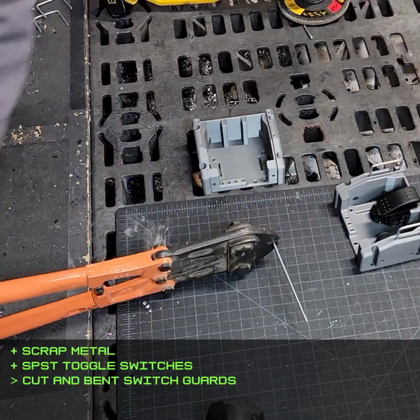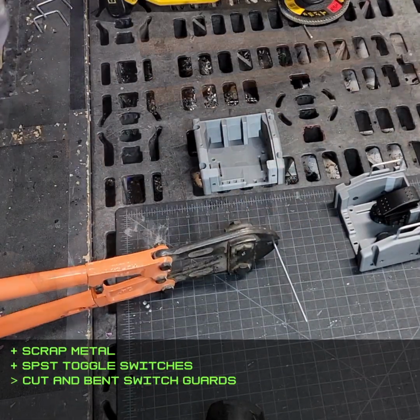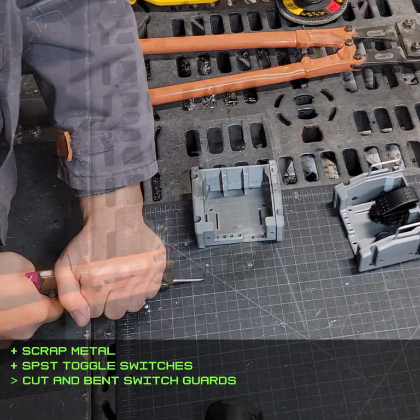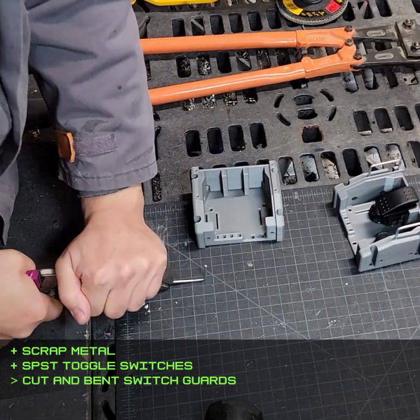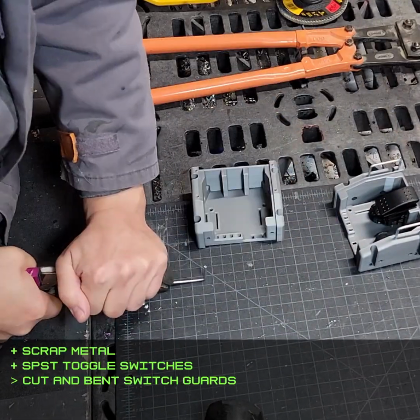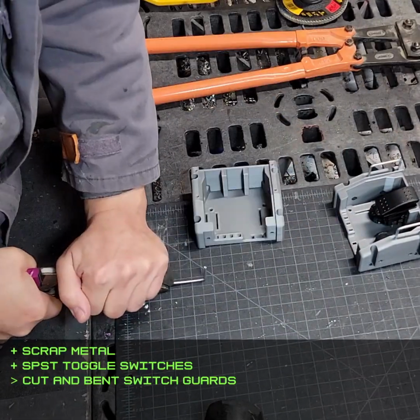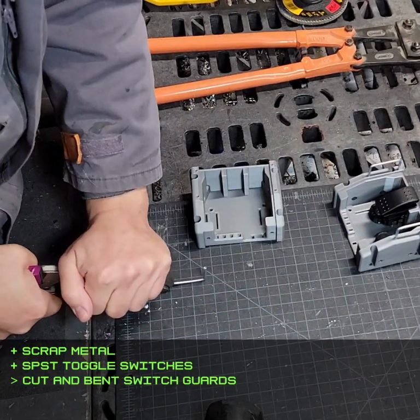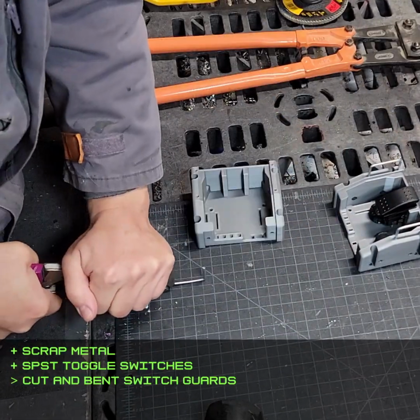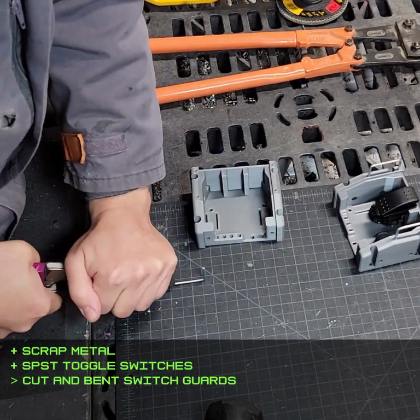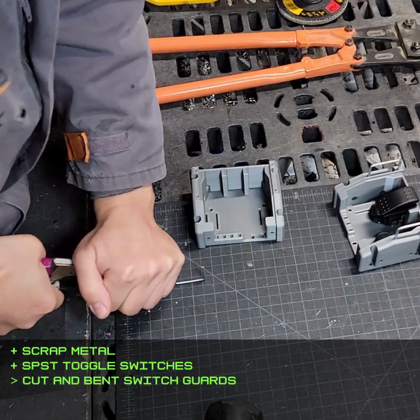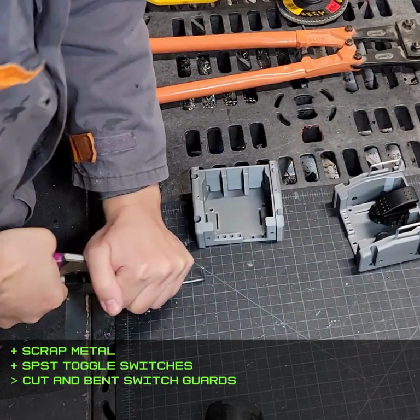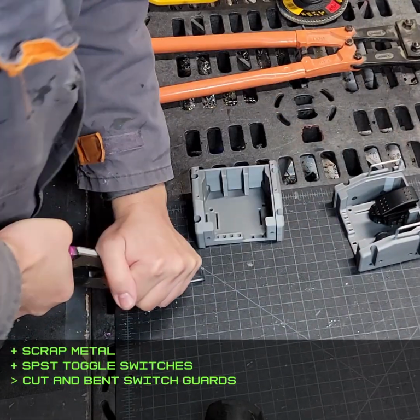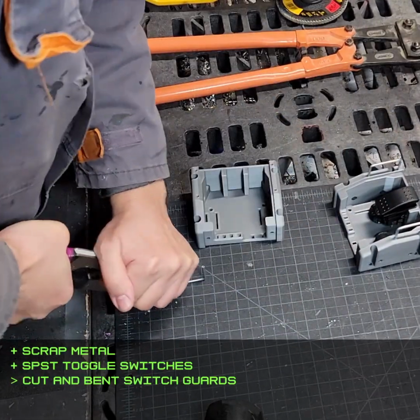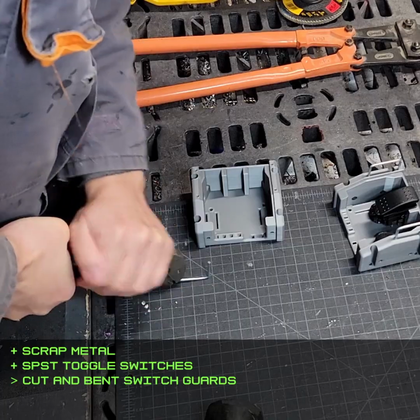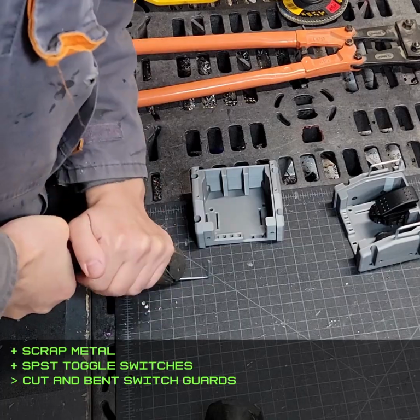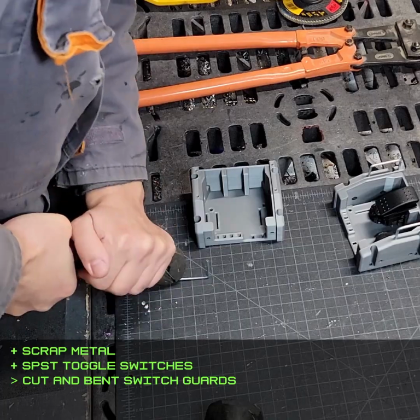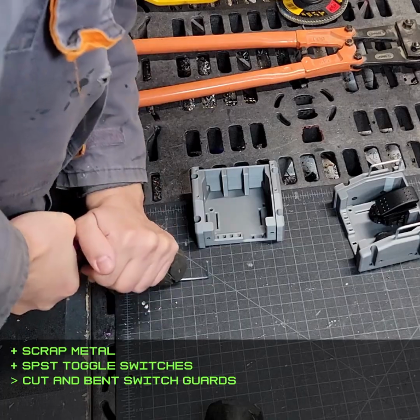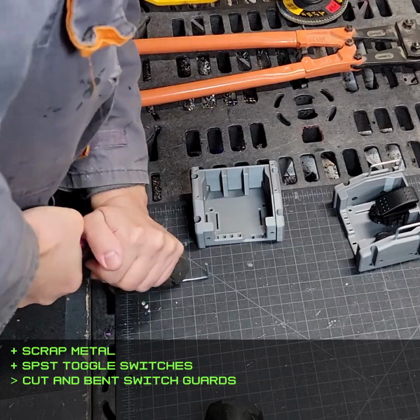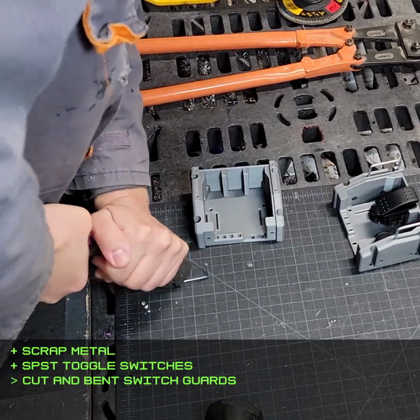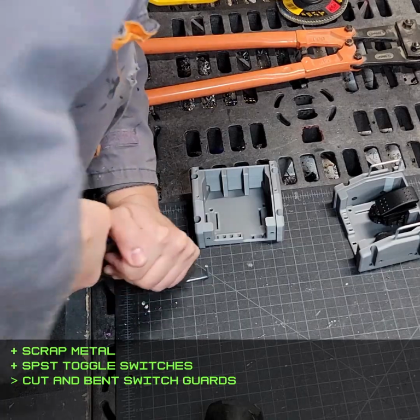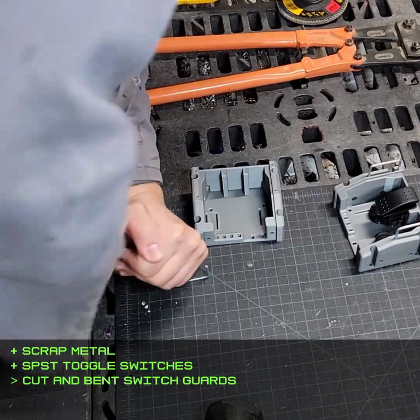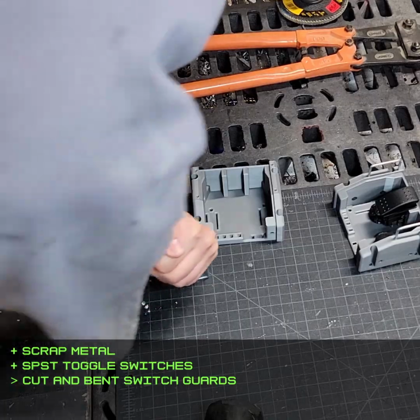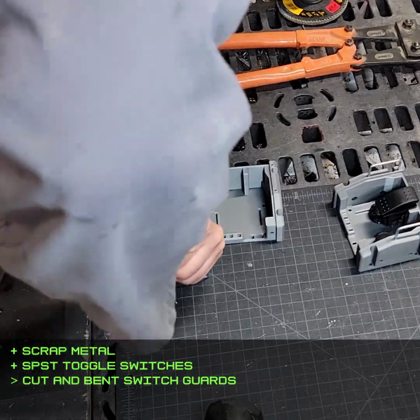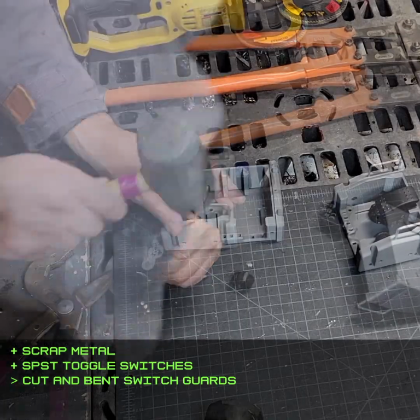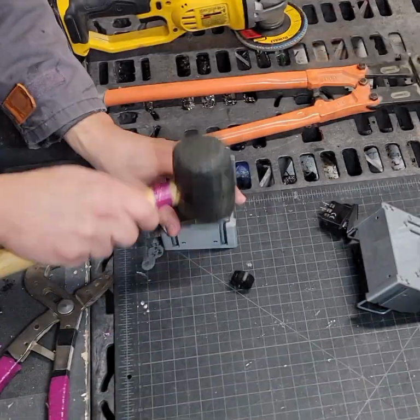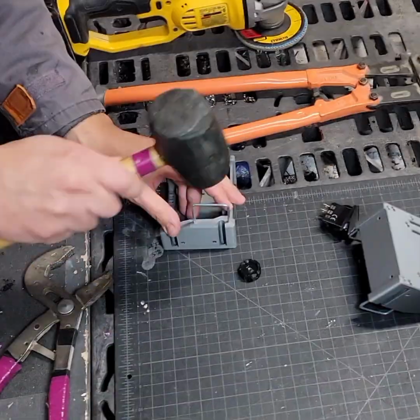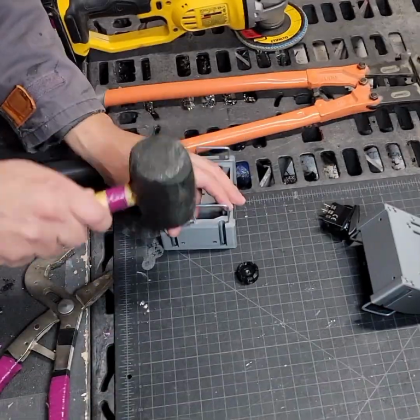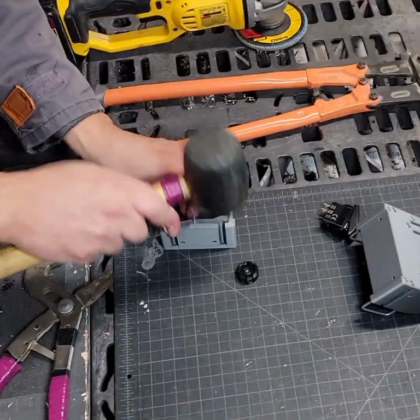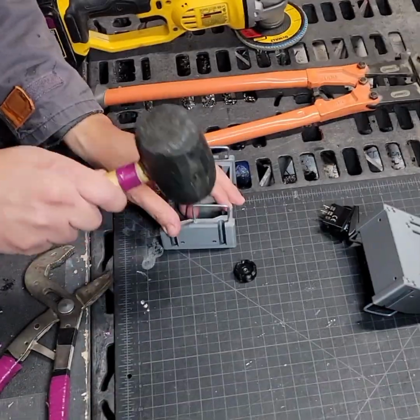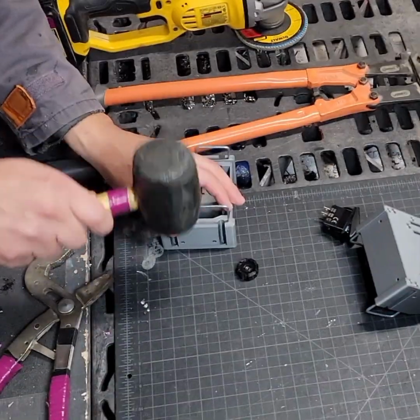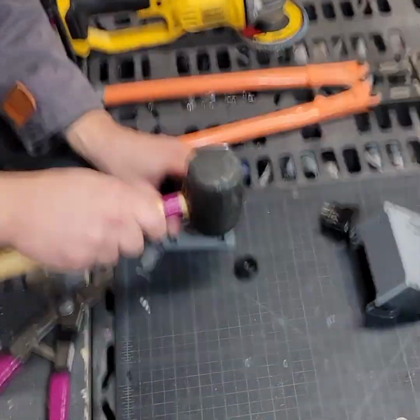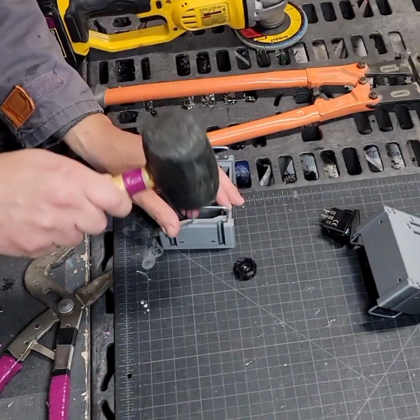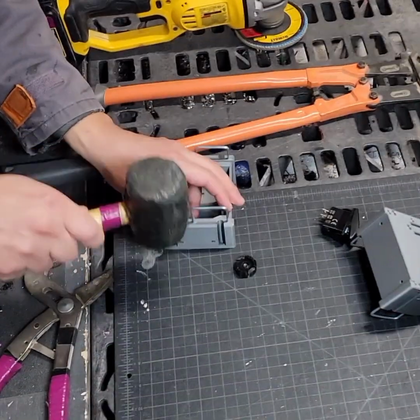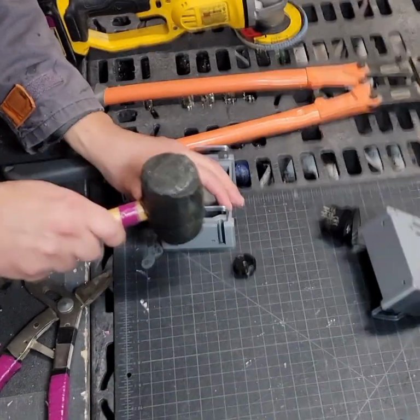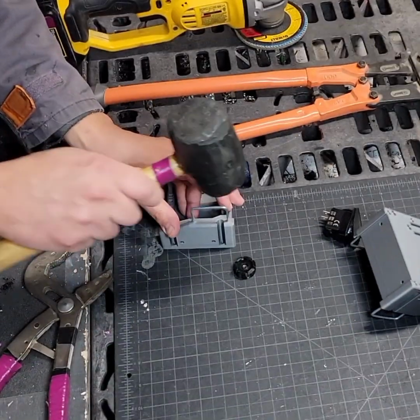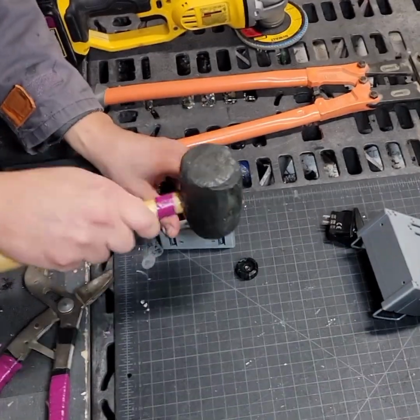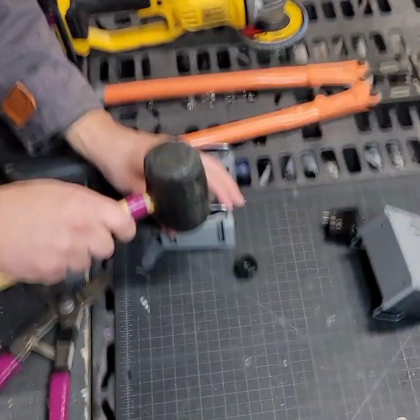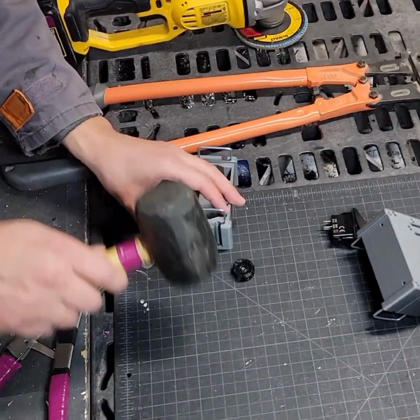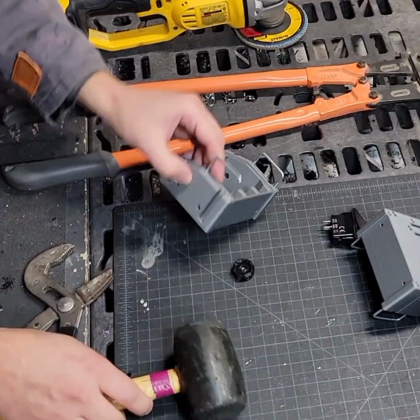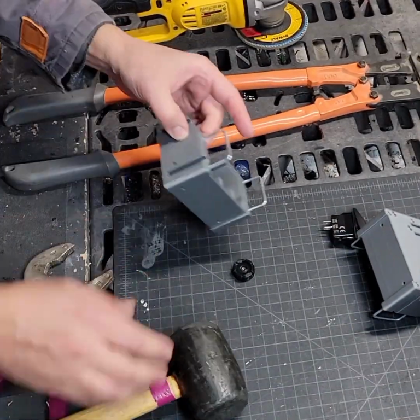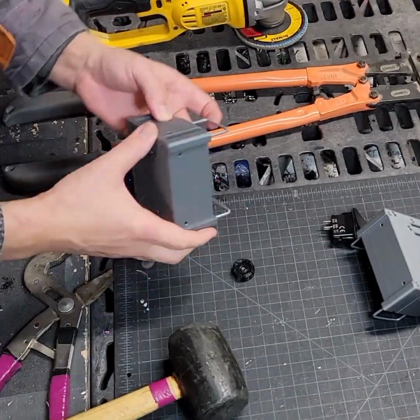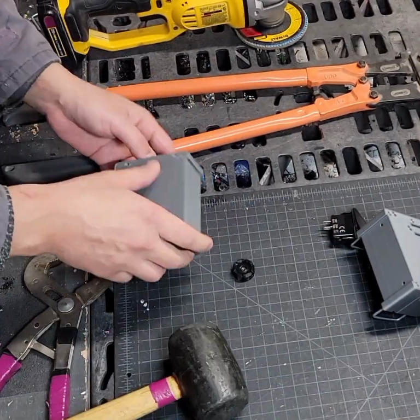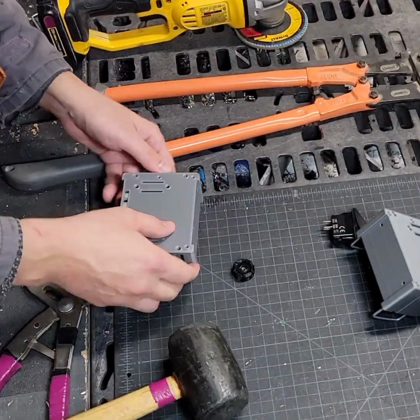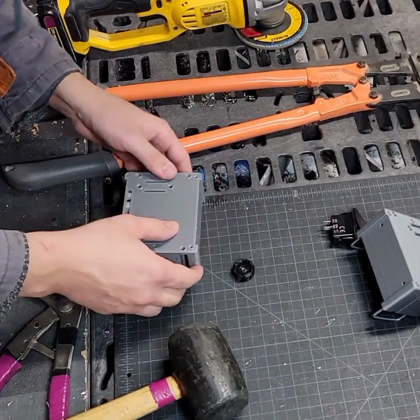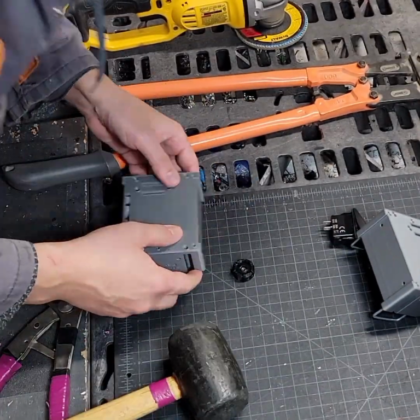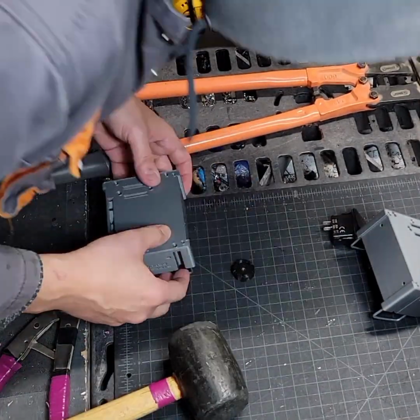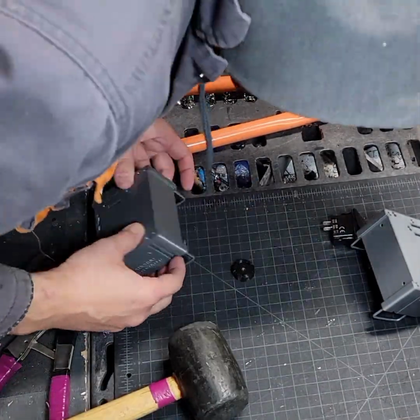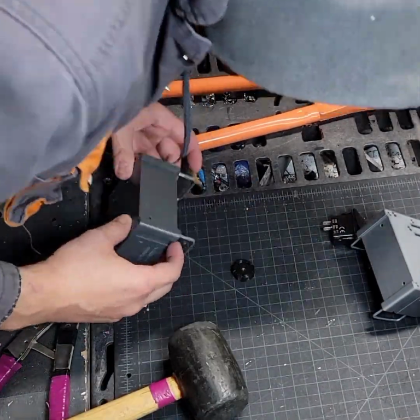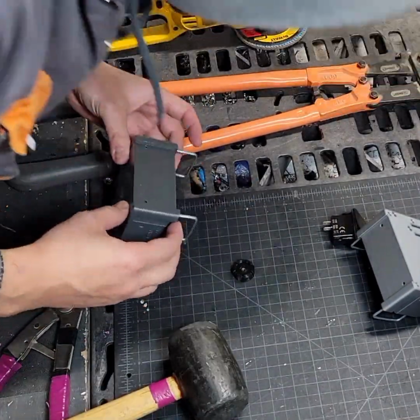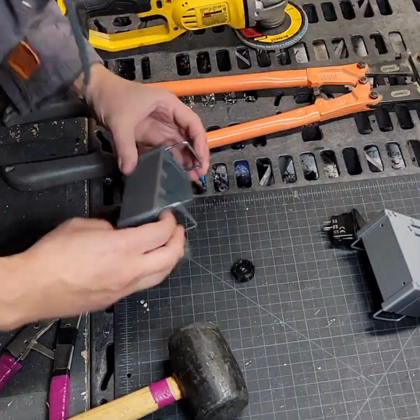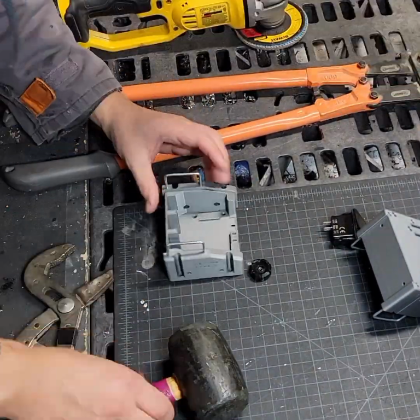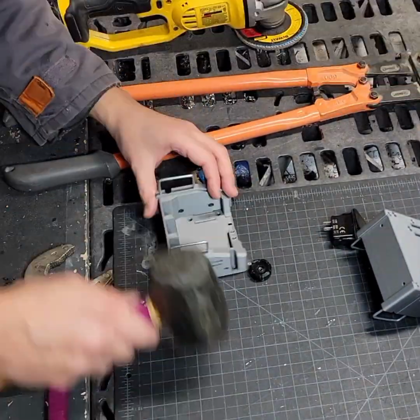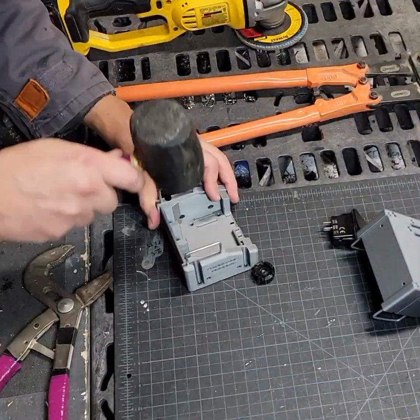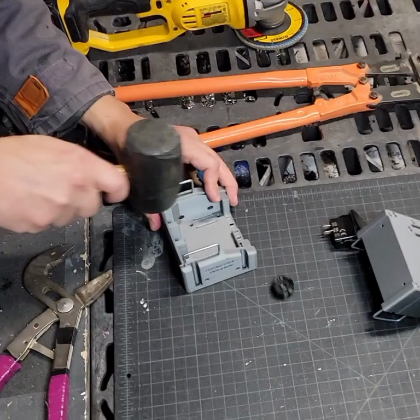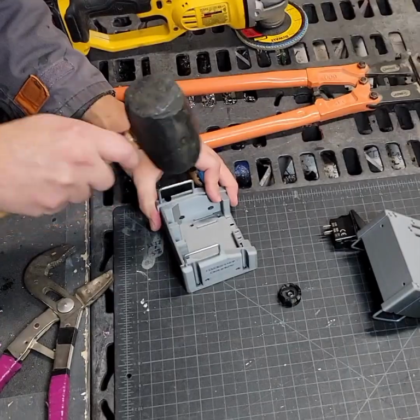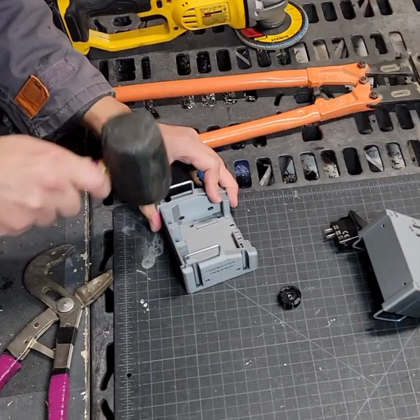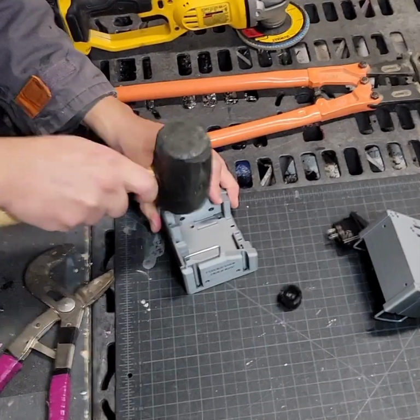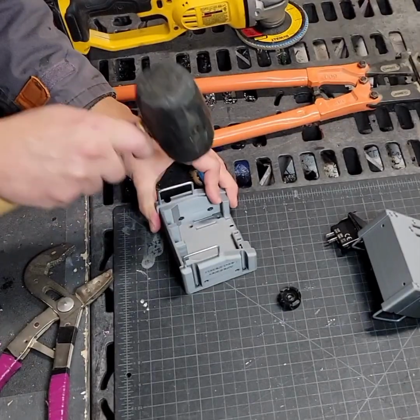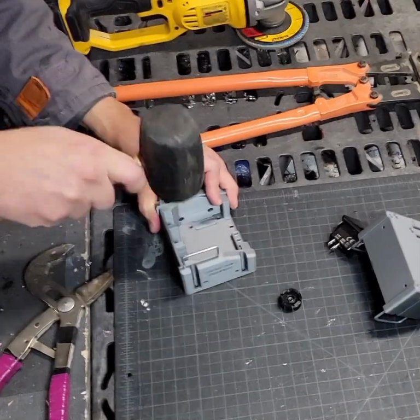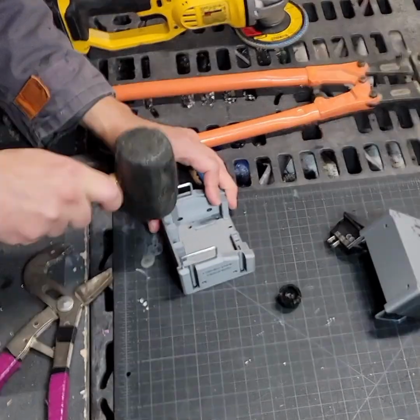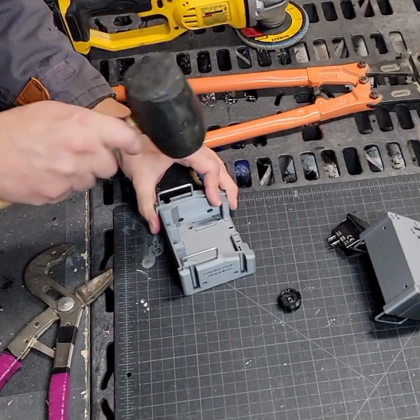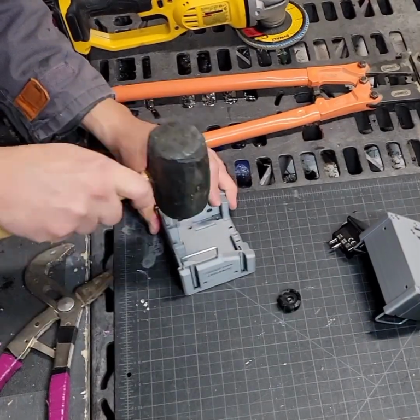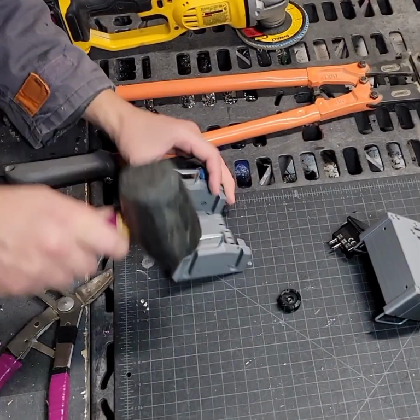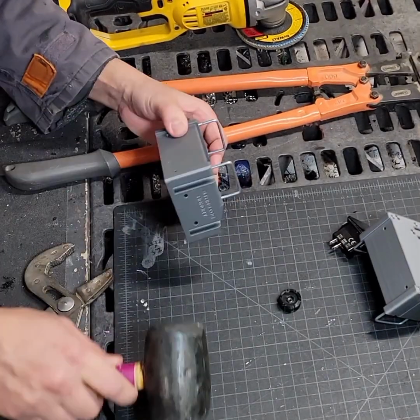This is the system control box that houses the battery and power switches. Maybe I should have painted the body and the switch cards, but looking like a prototype is lore accurate.